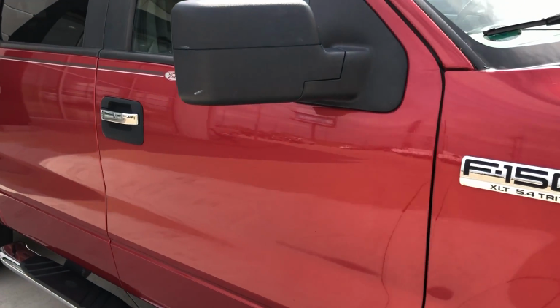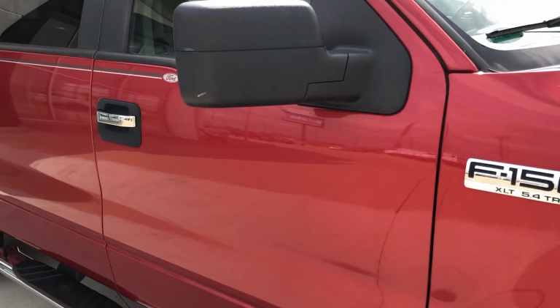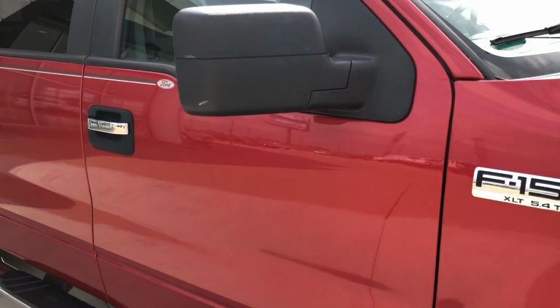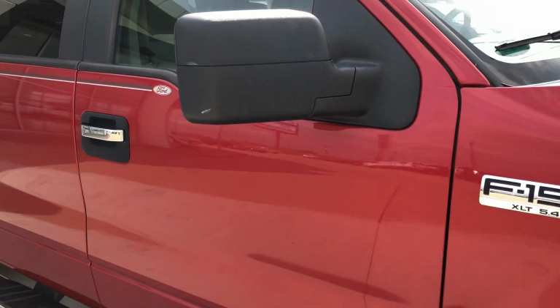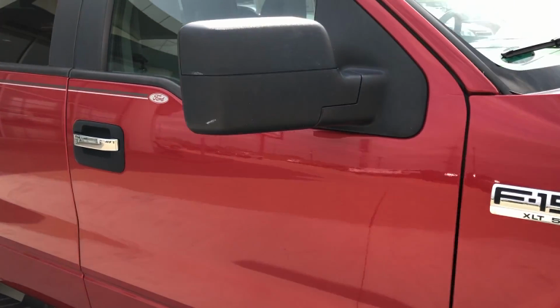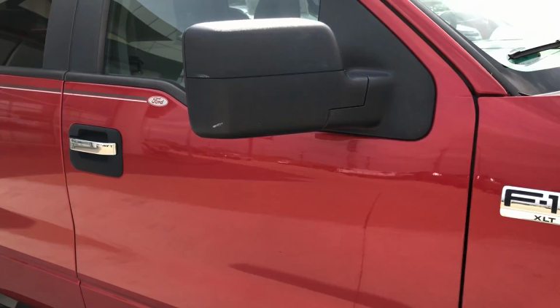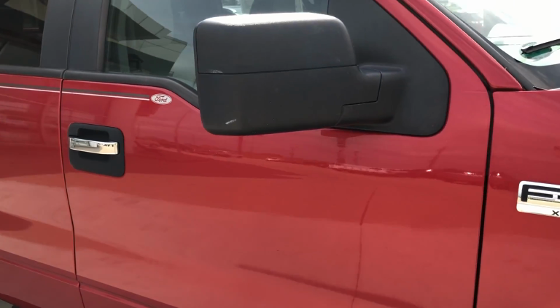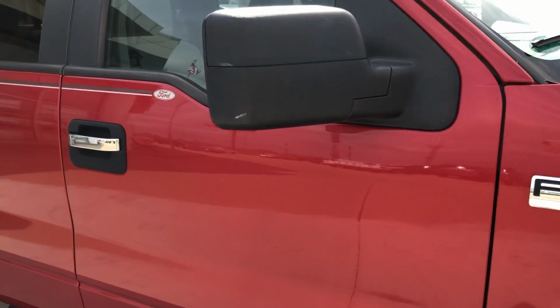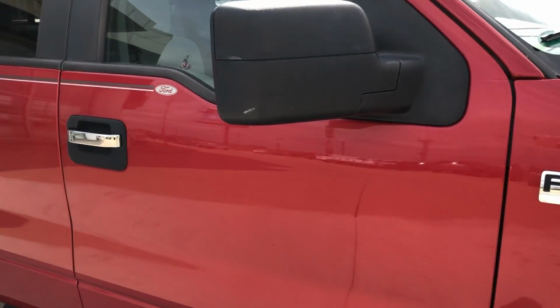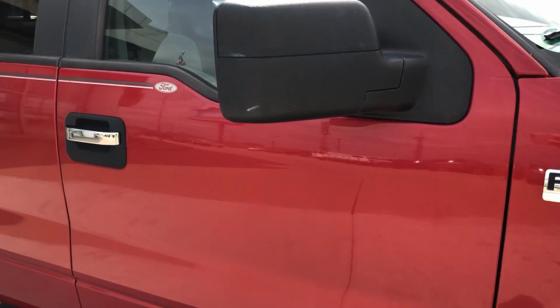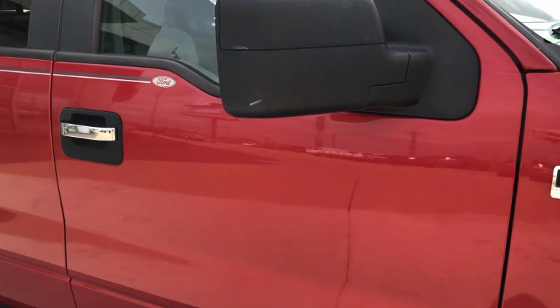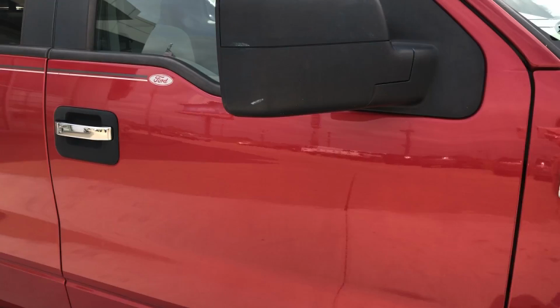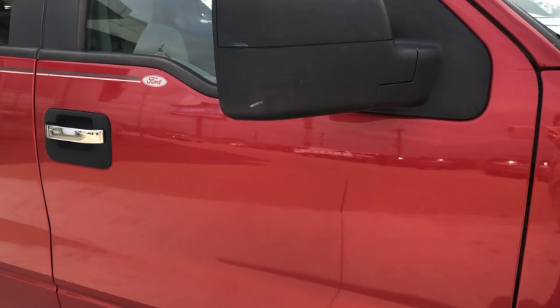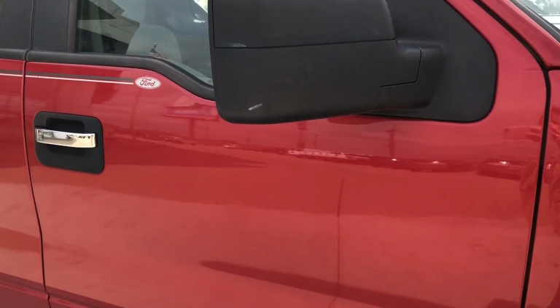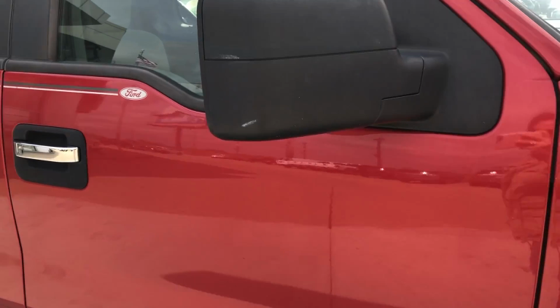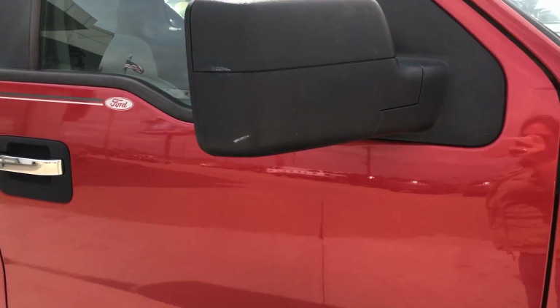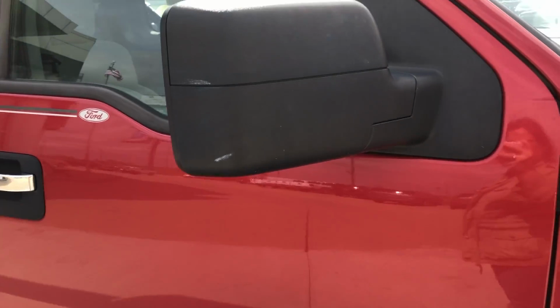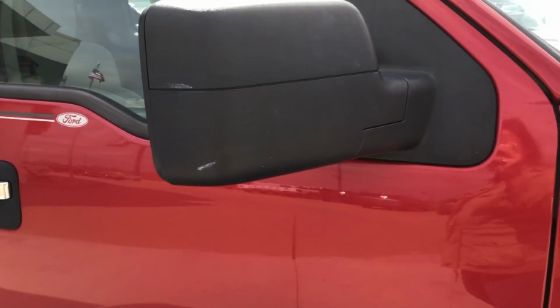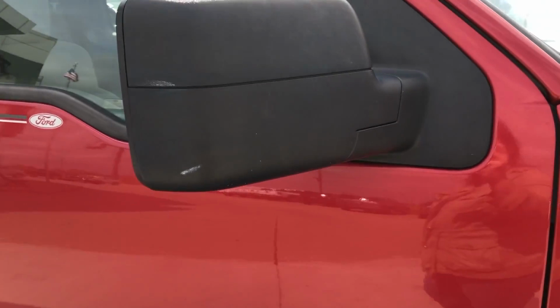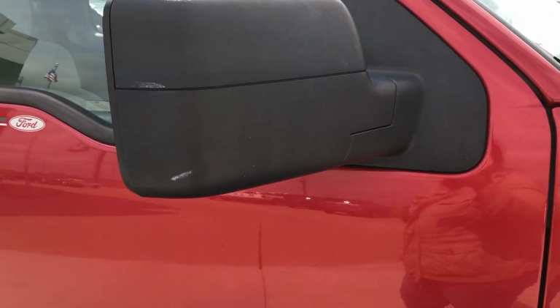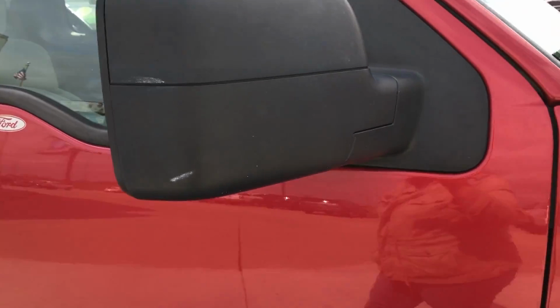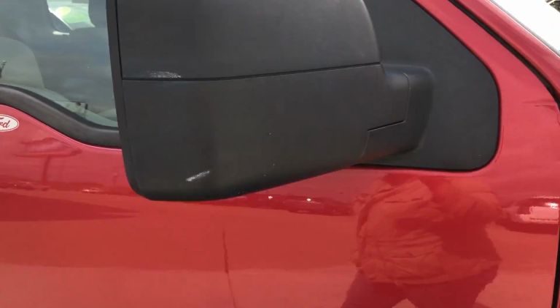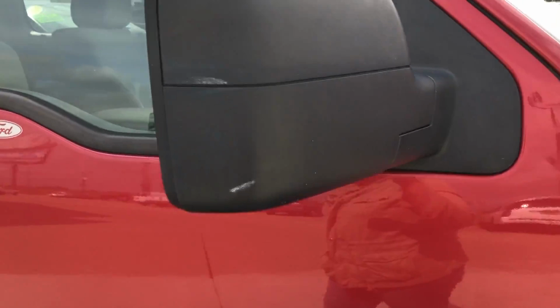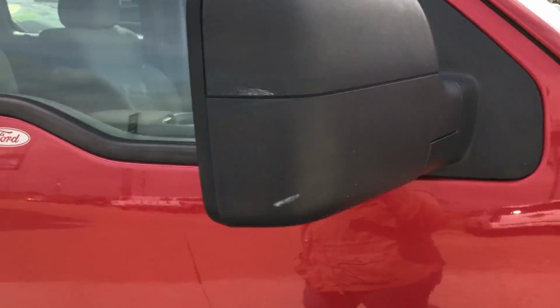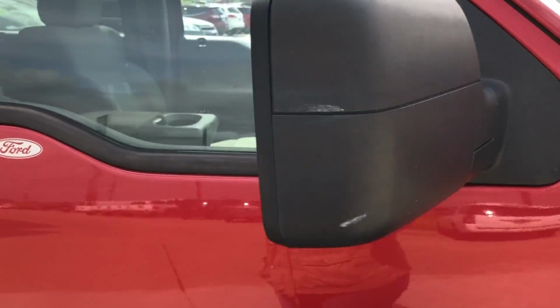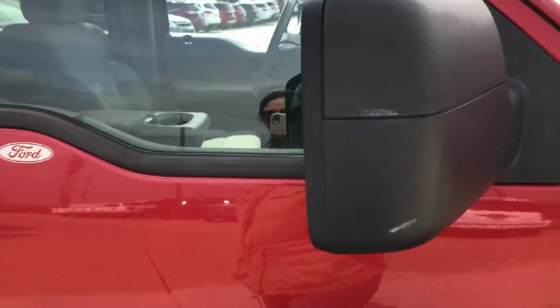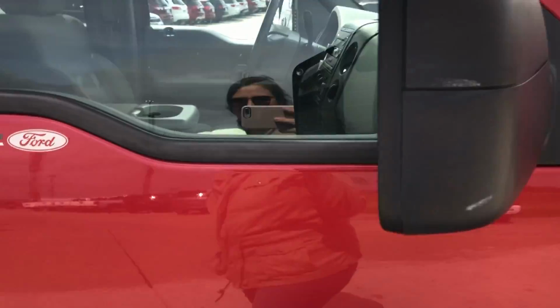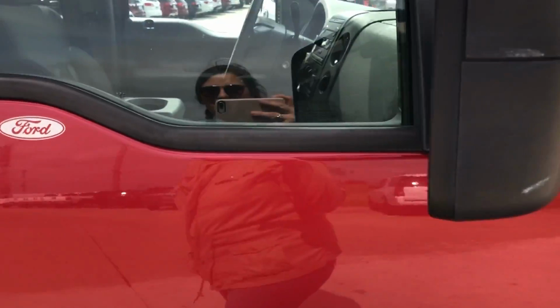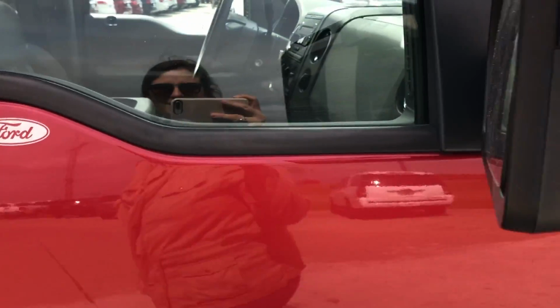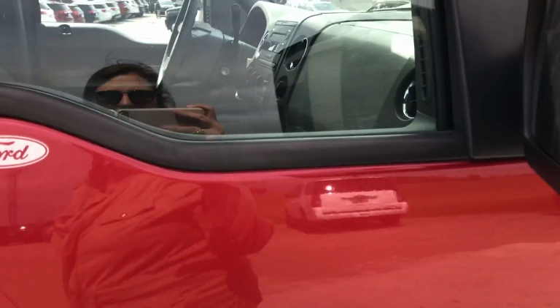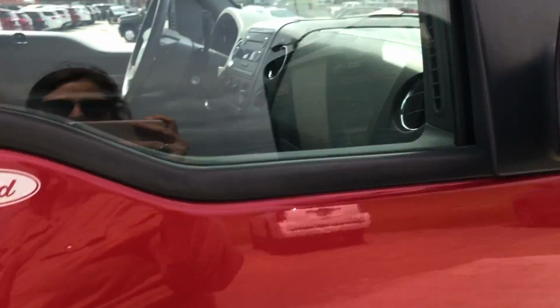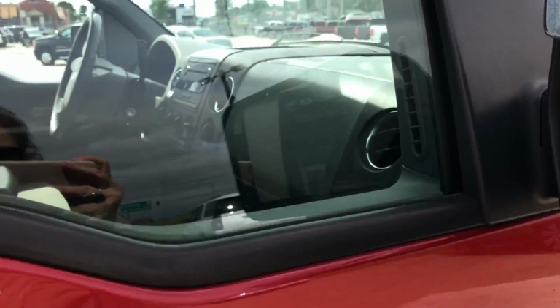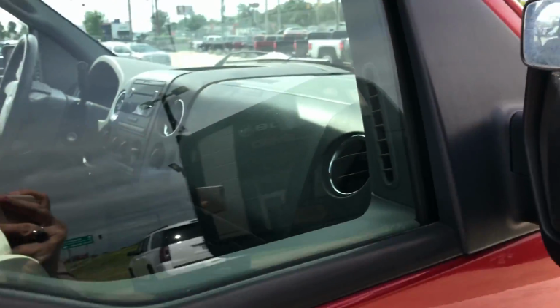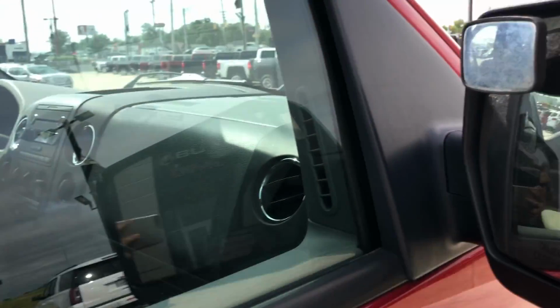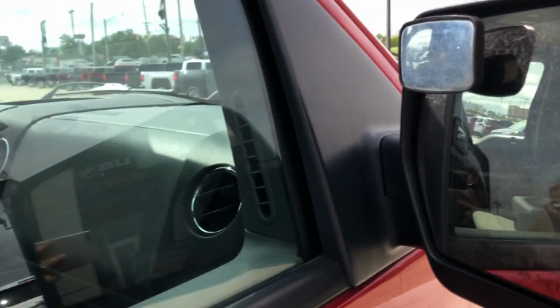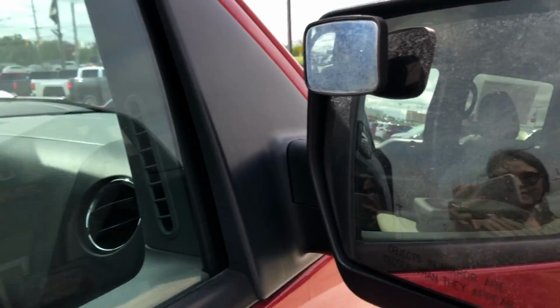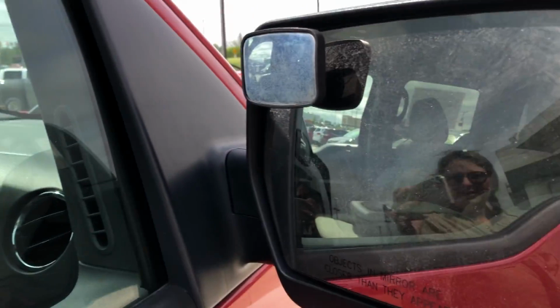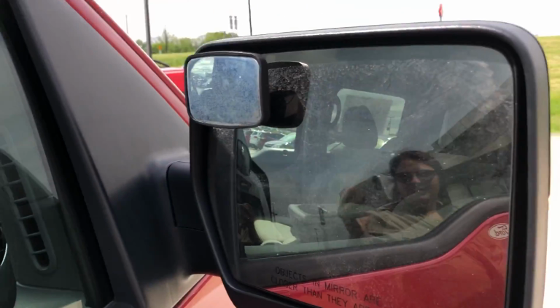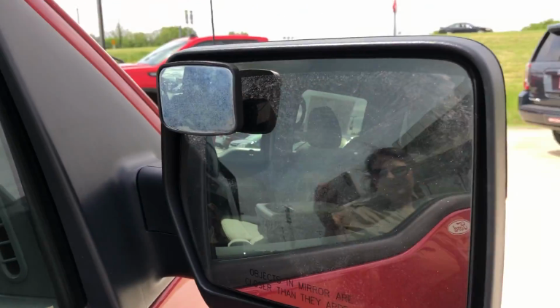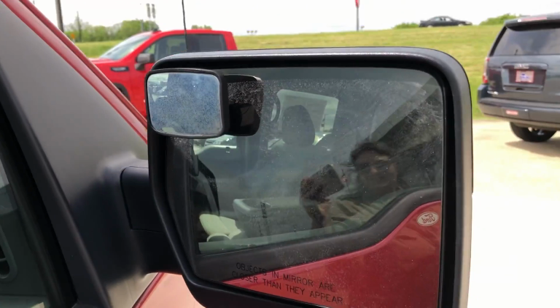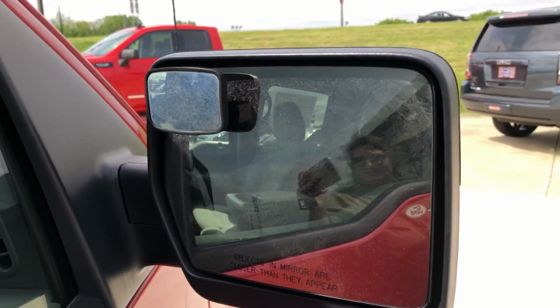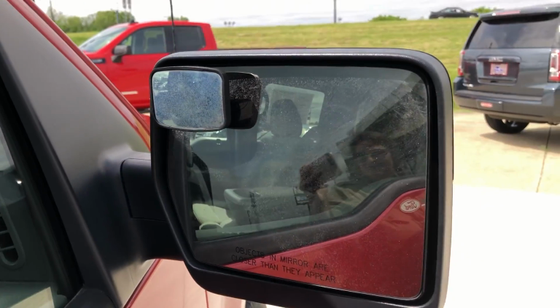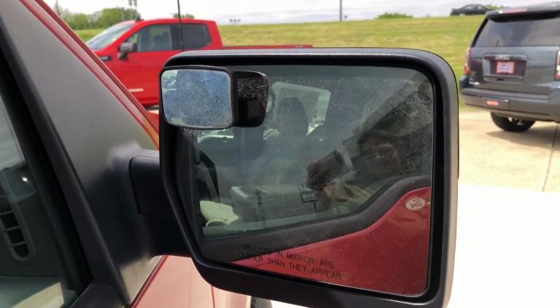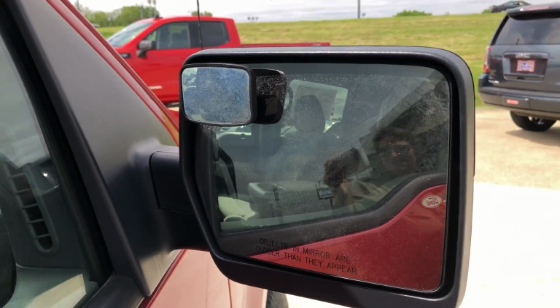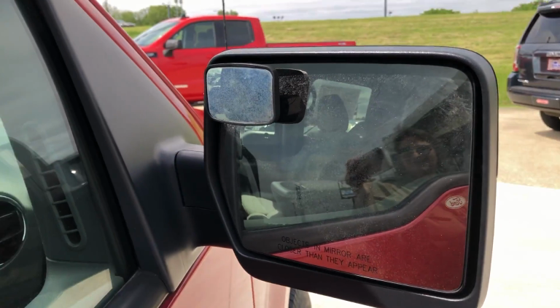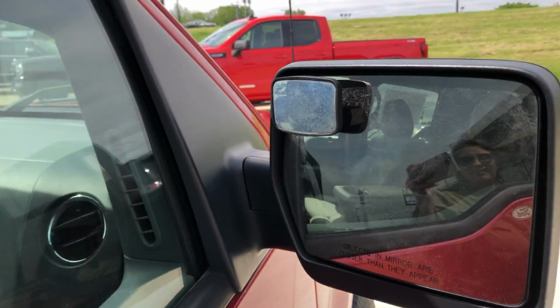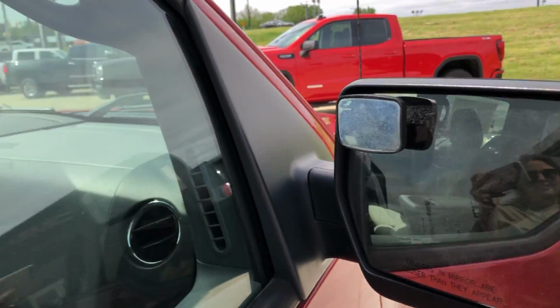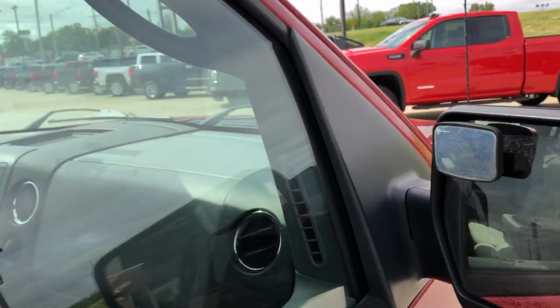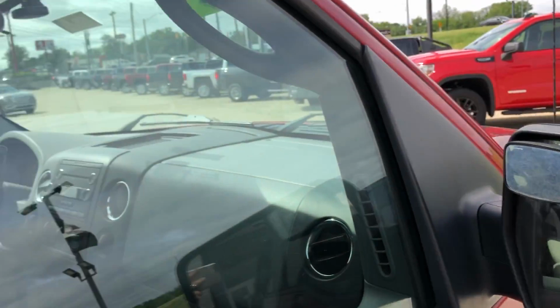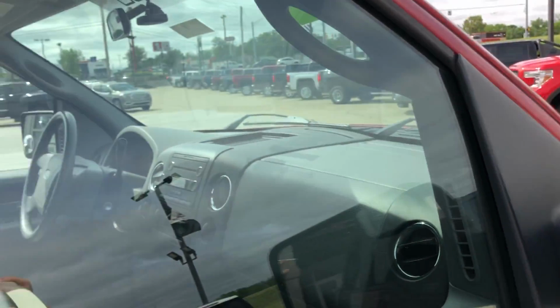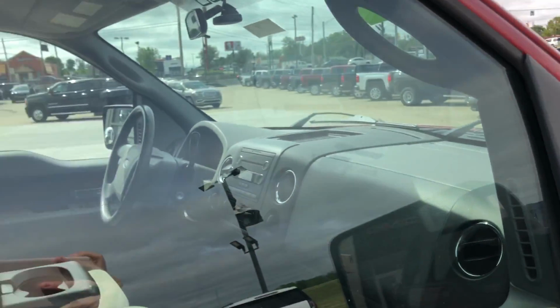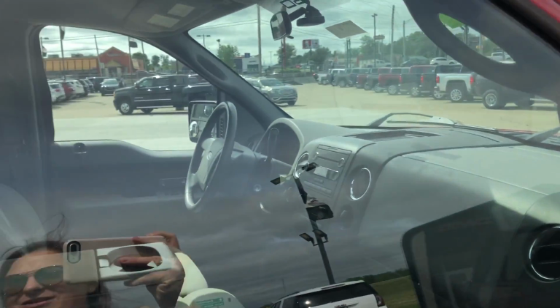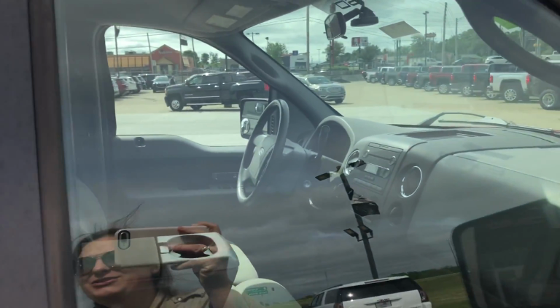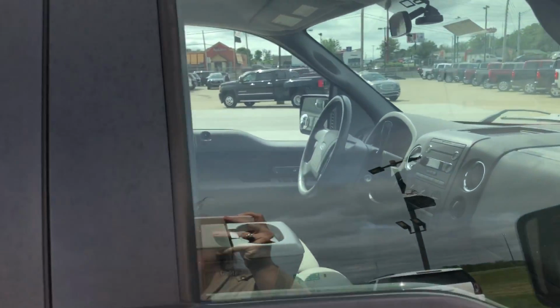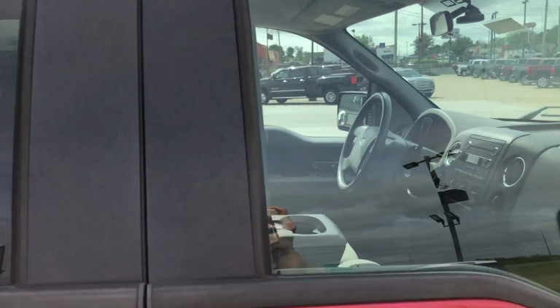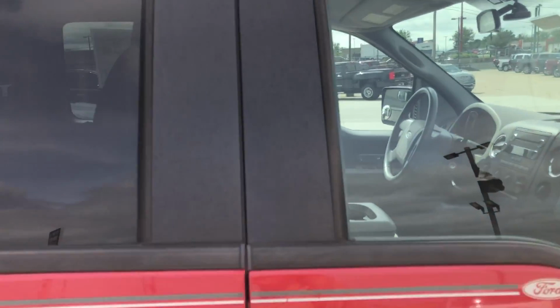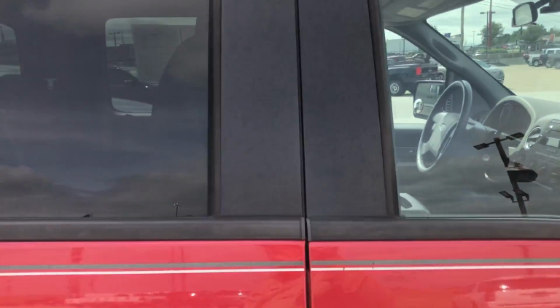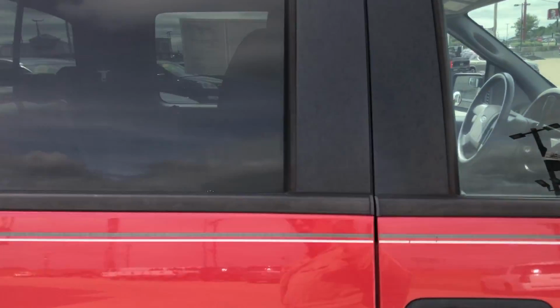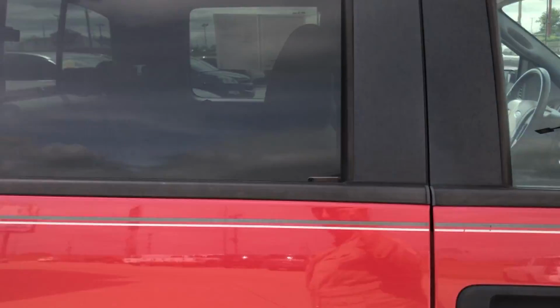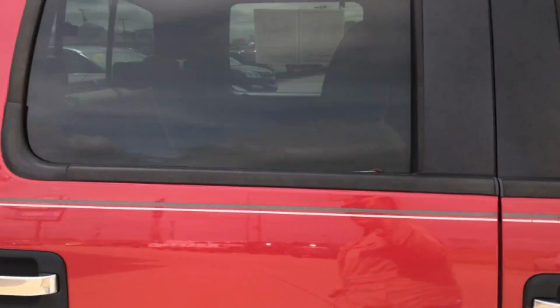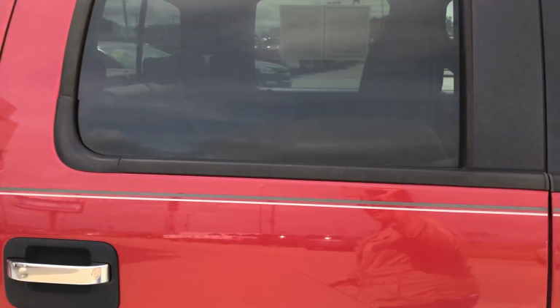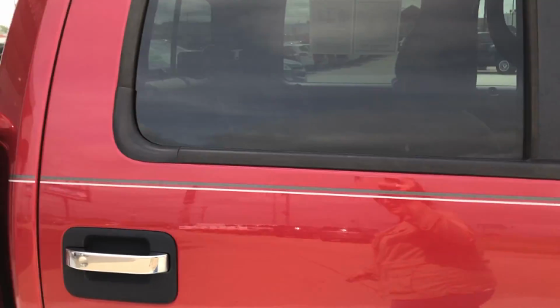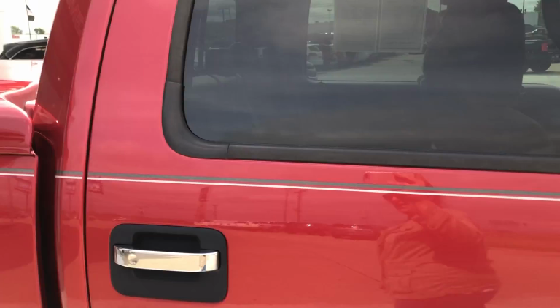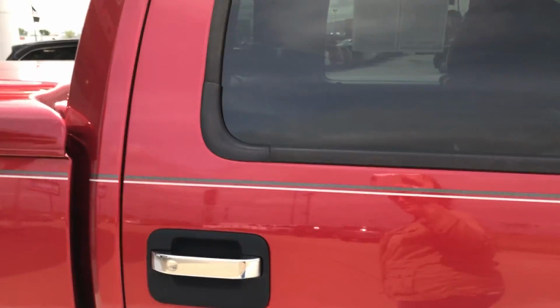This vehicle has a 5.4 liter V8 engine and dark rear privacy glass.